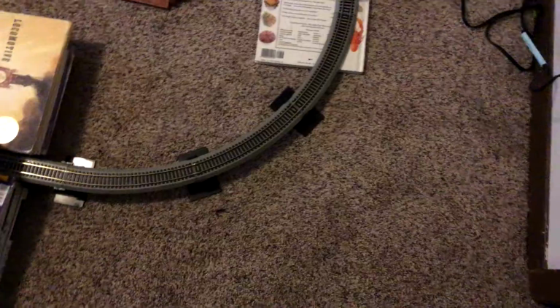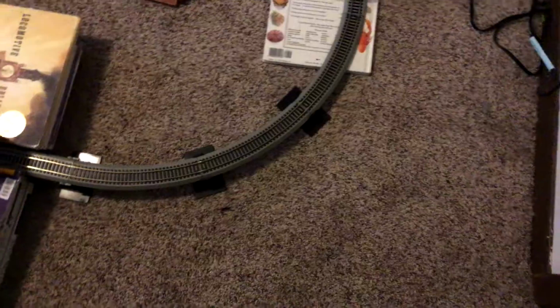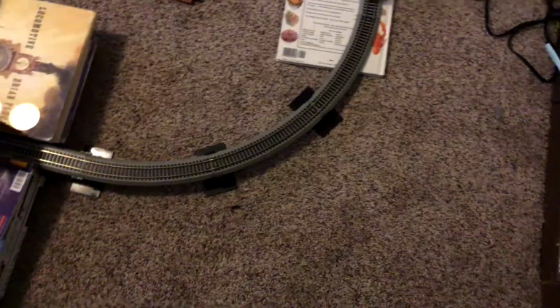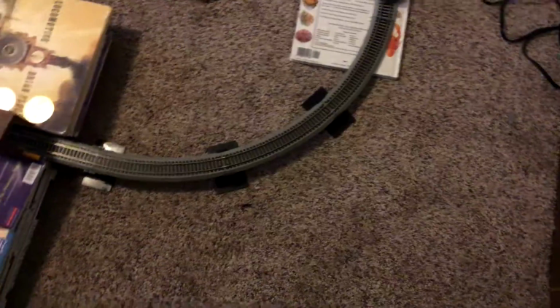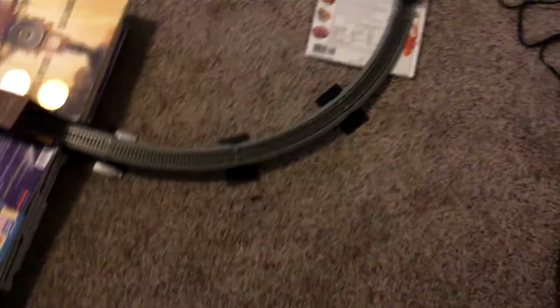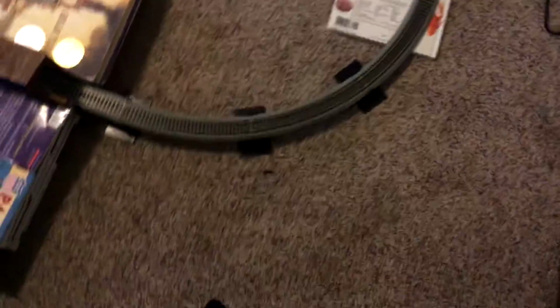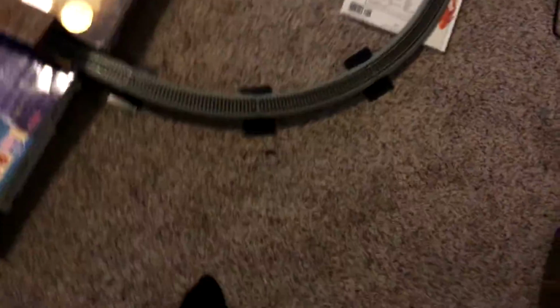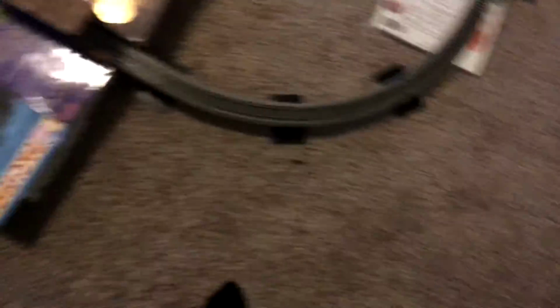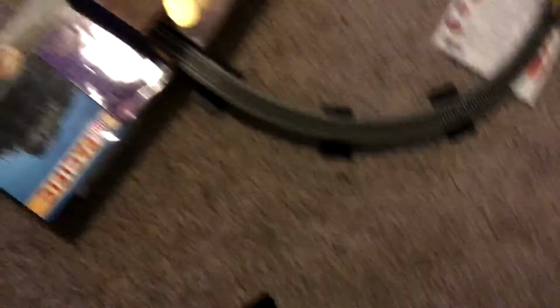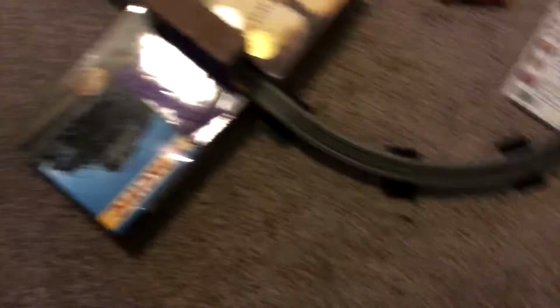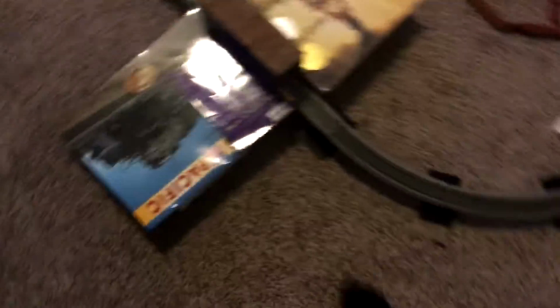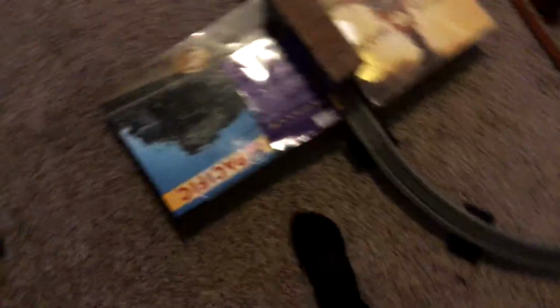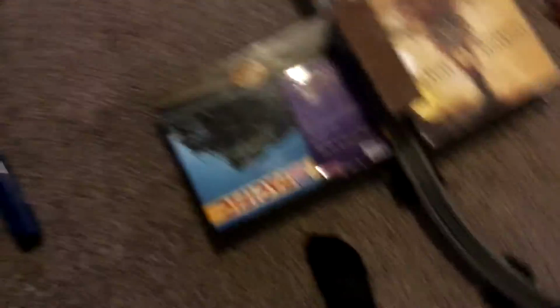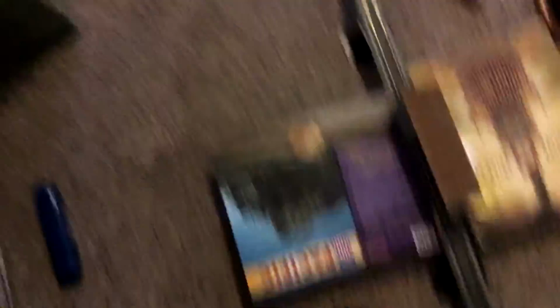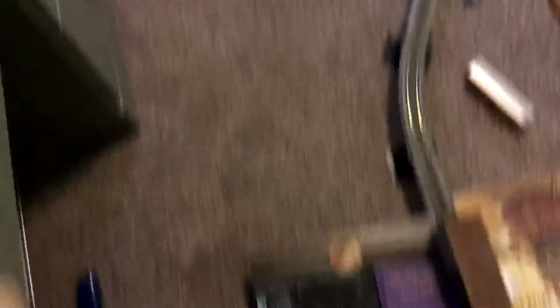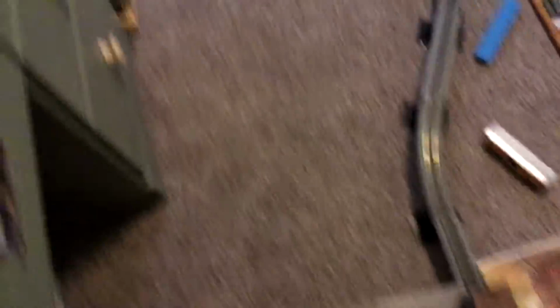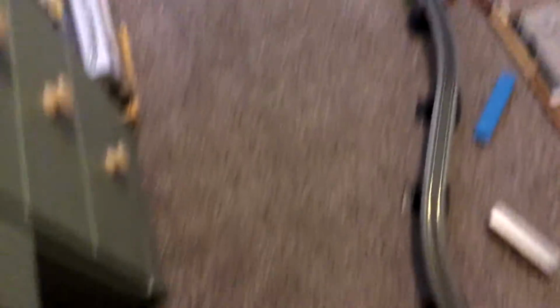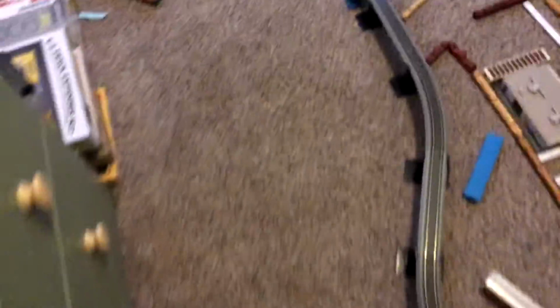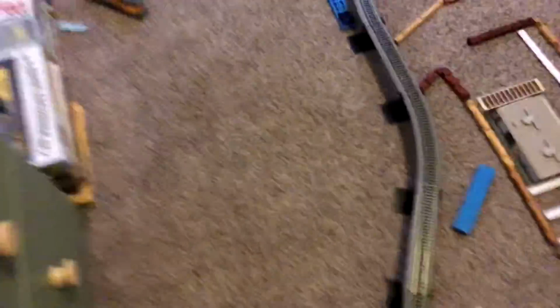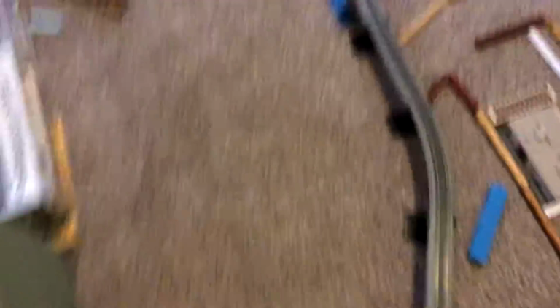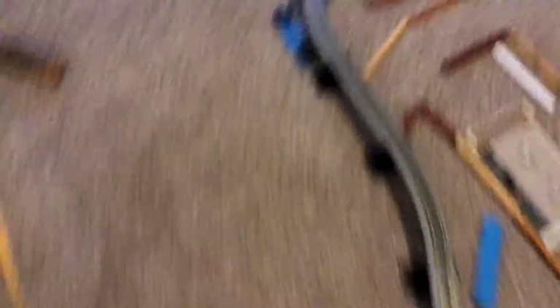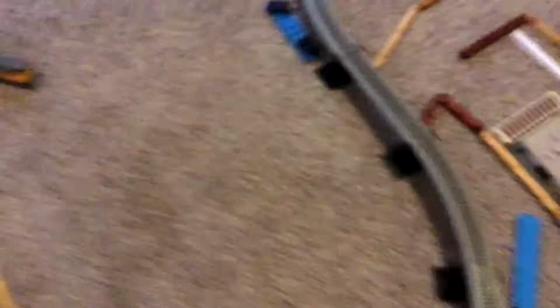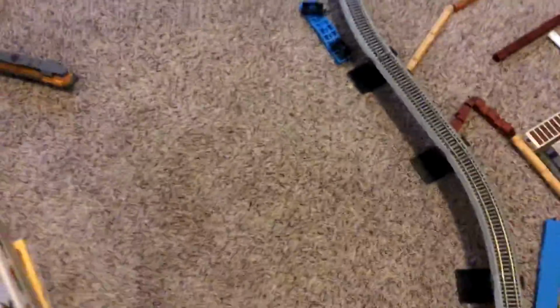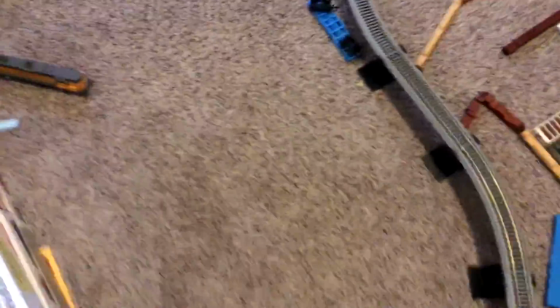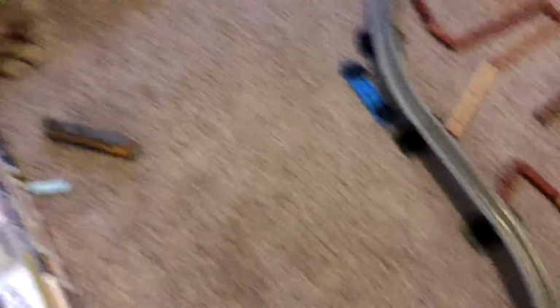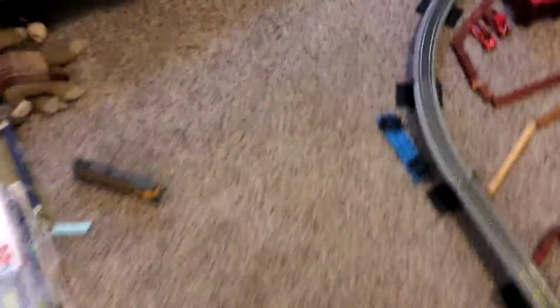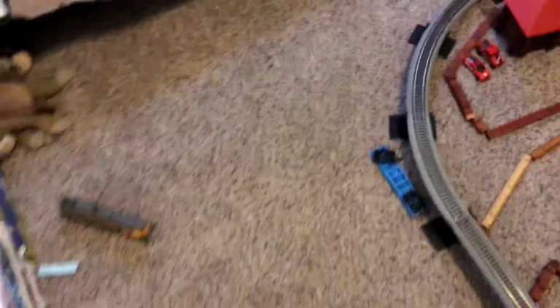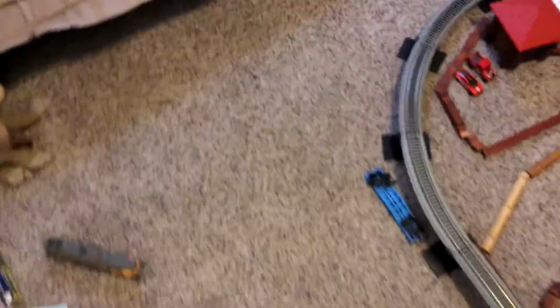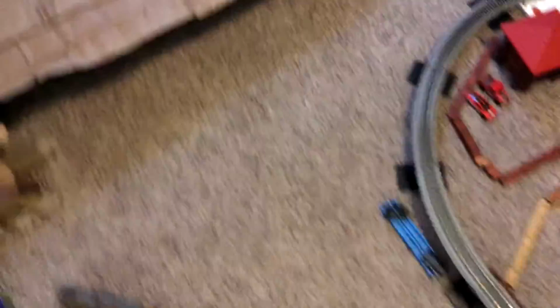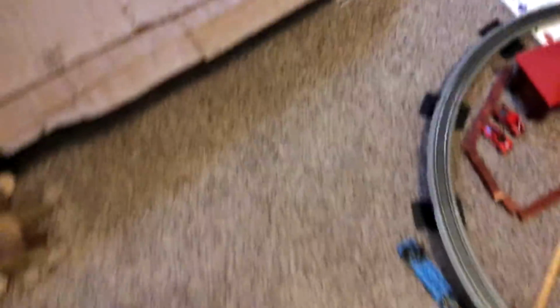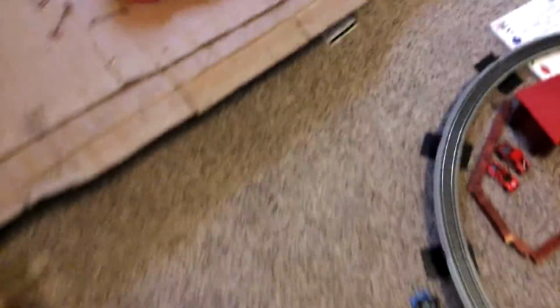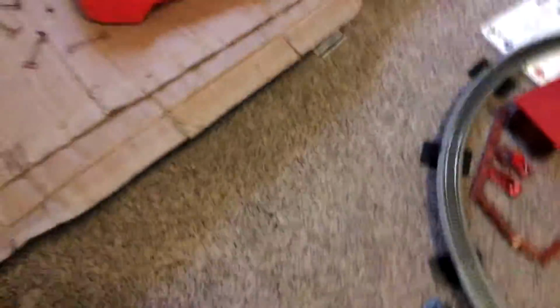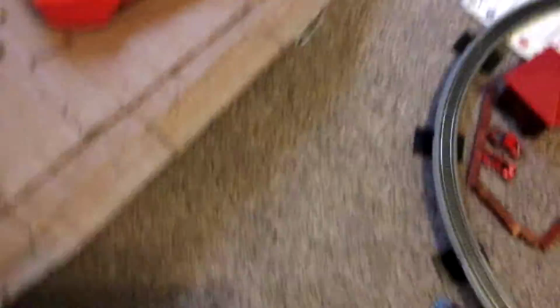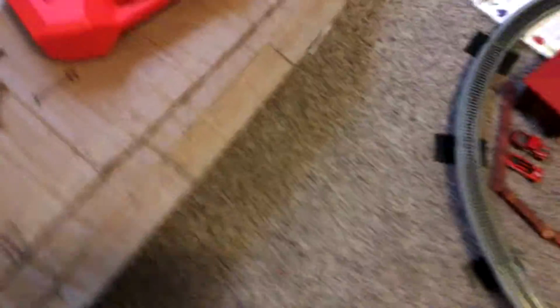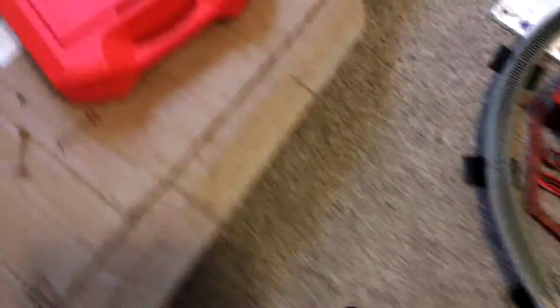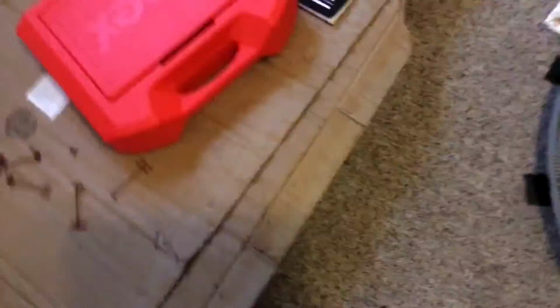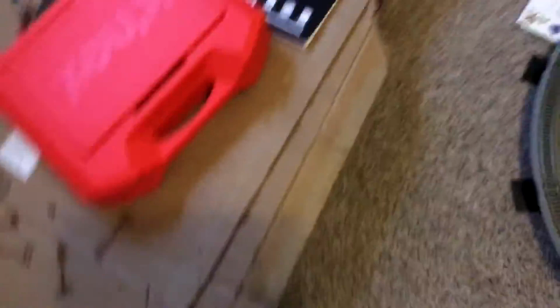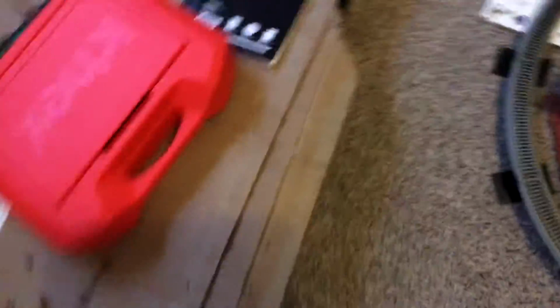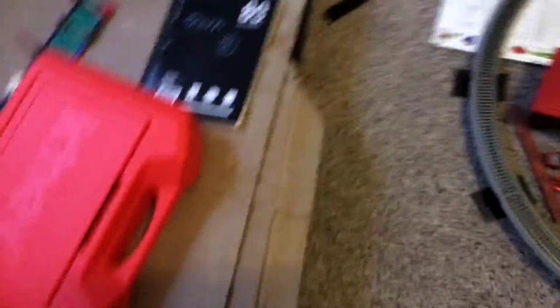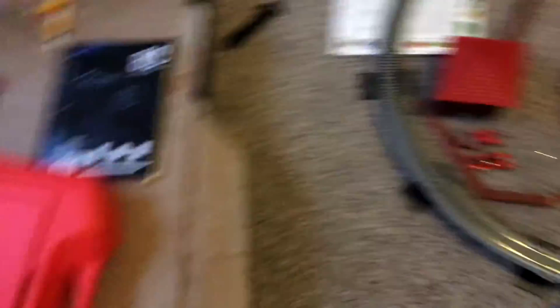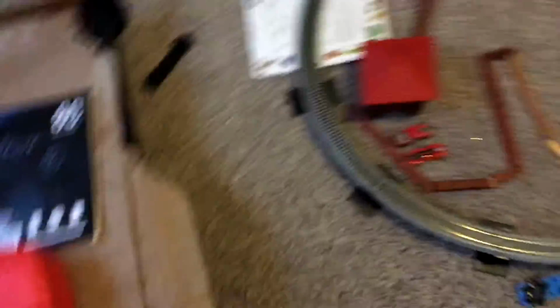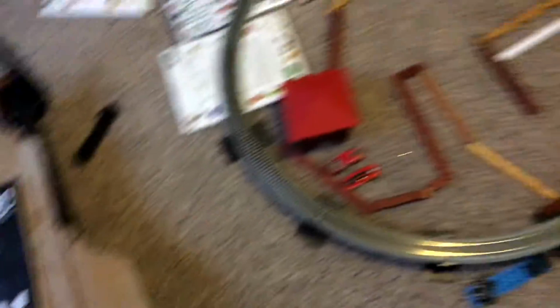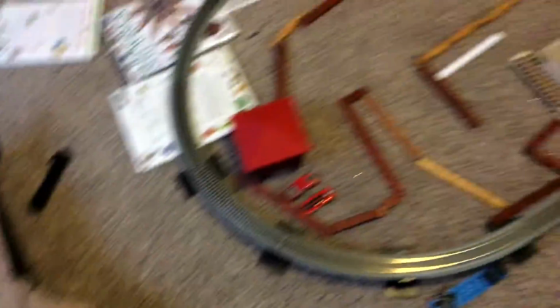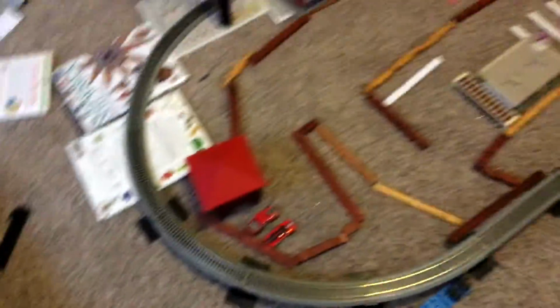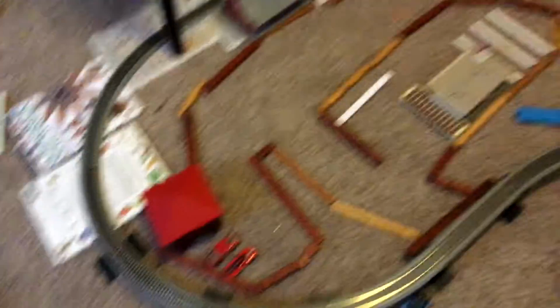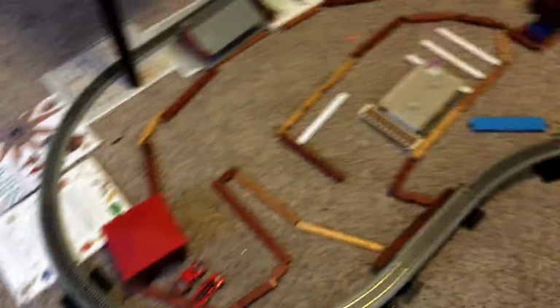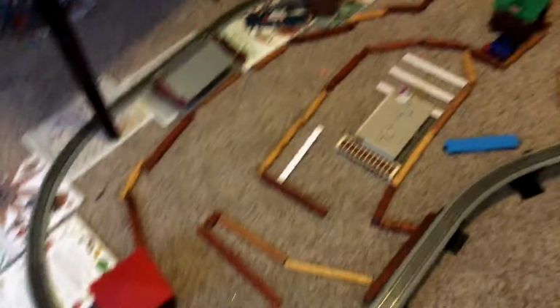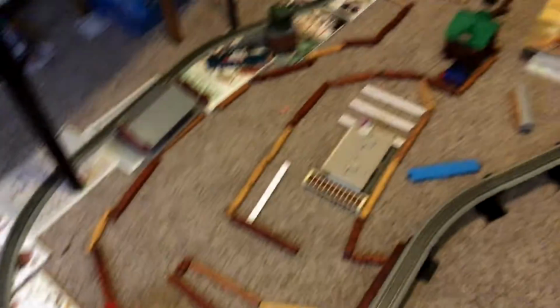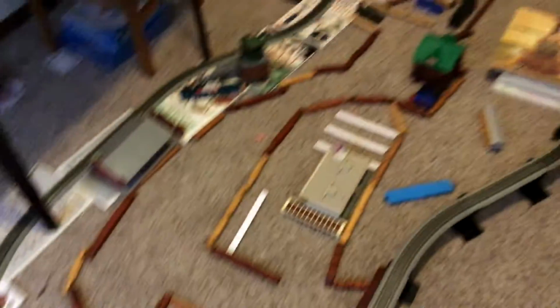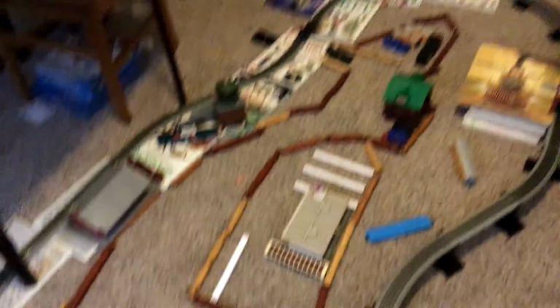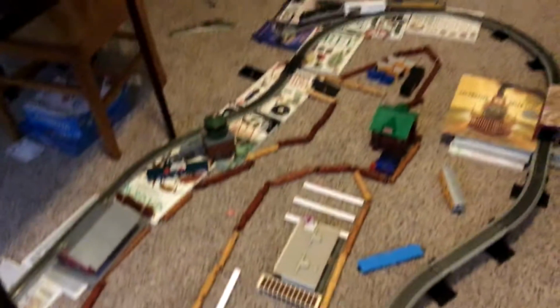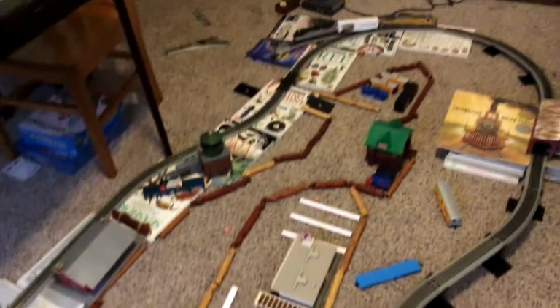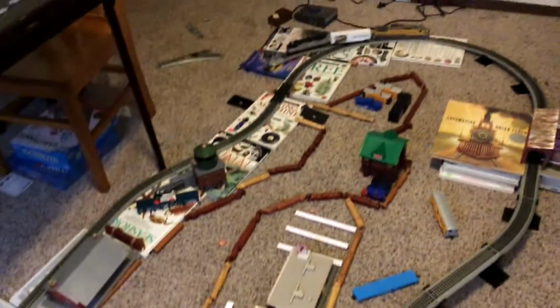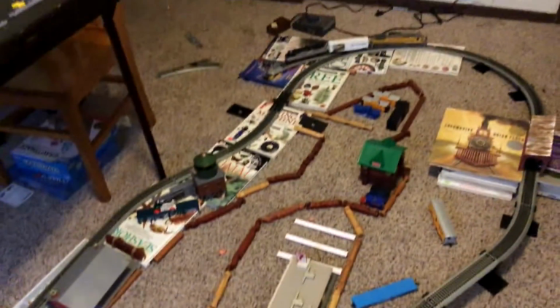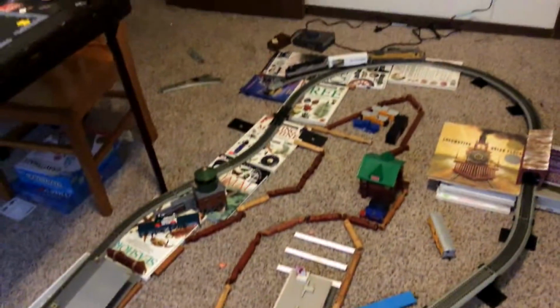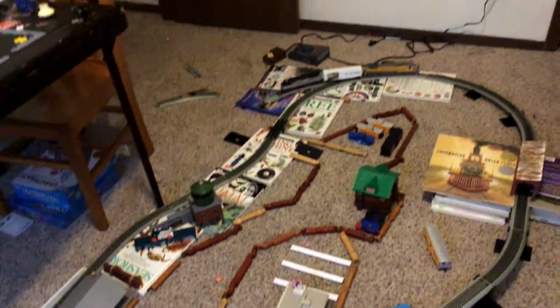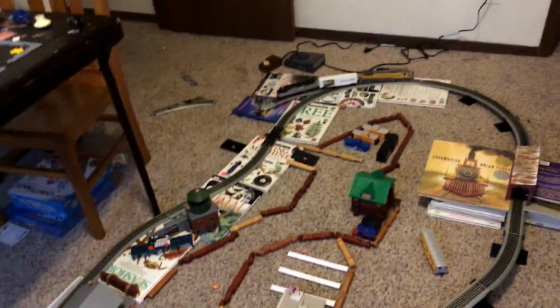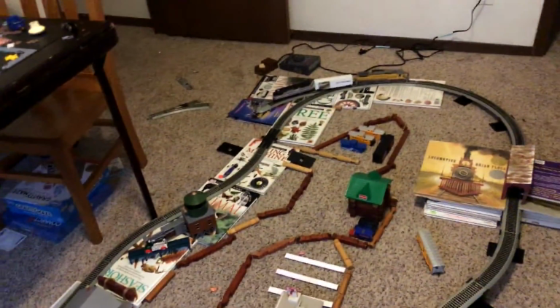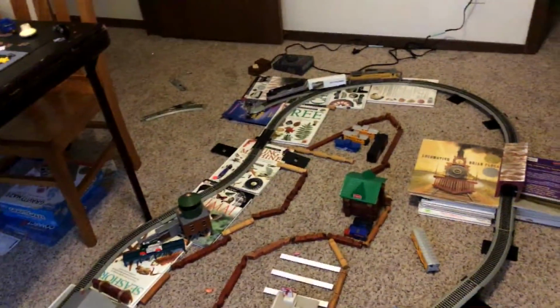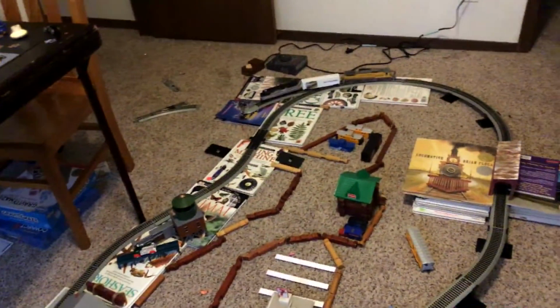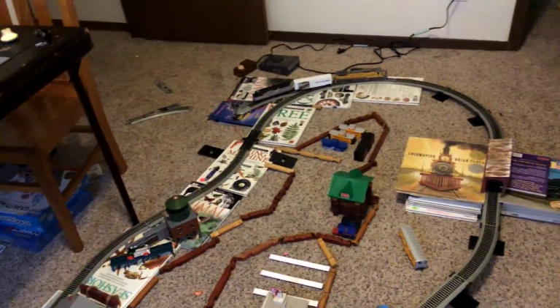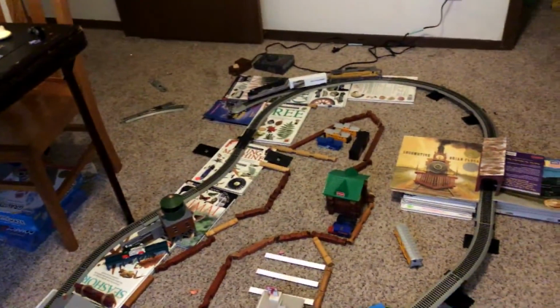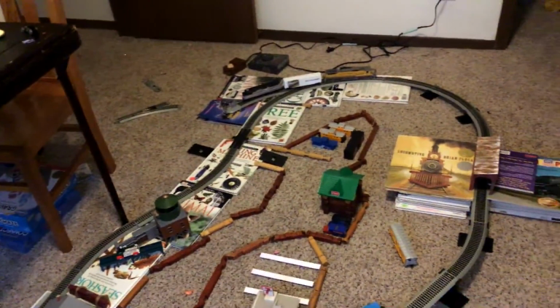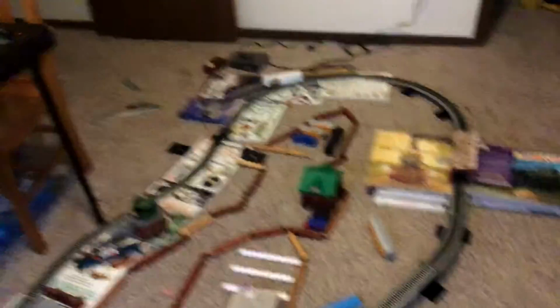What's up everyone! I'm making a new video and a new layout — a very big one, to be exact.